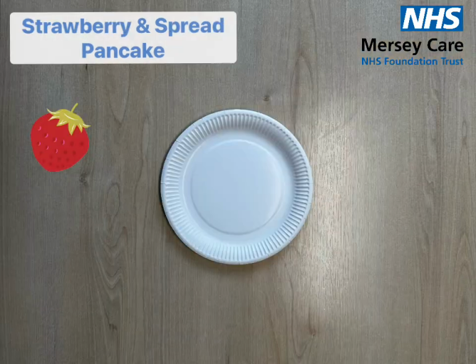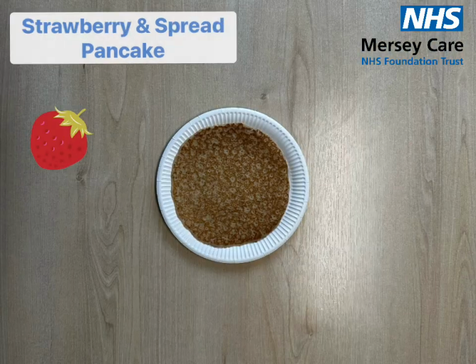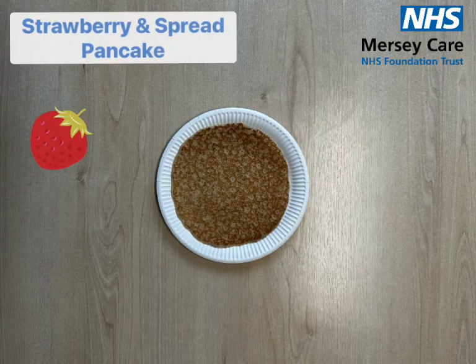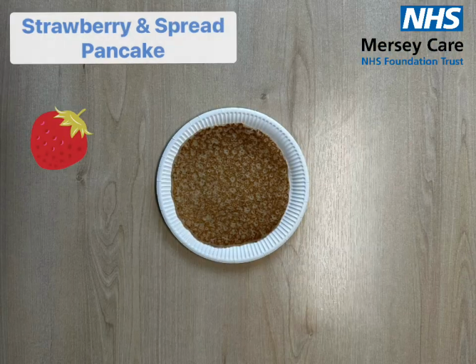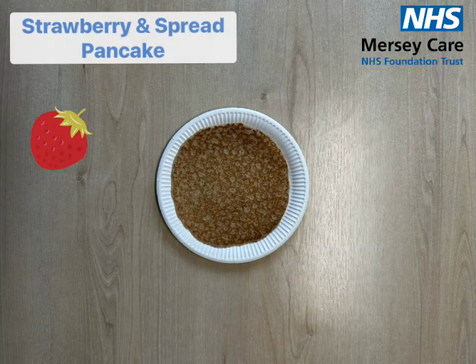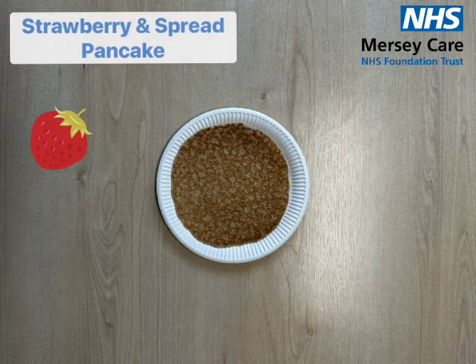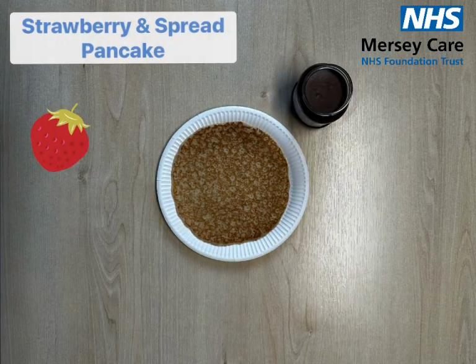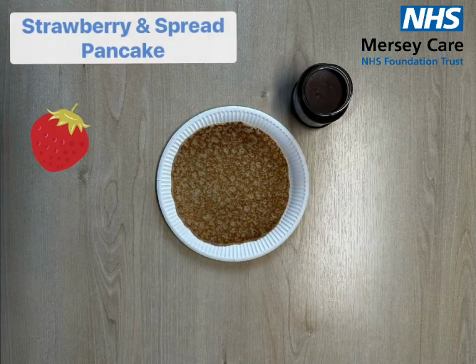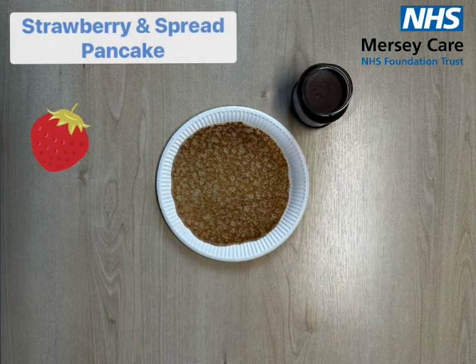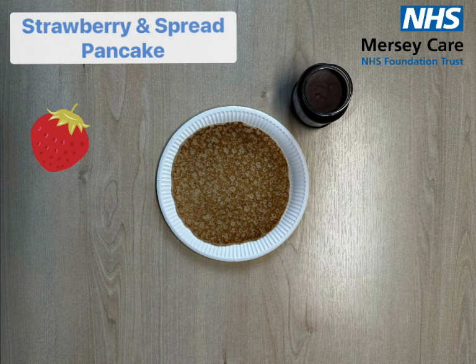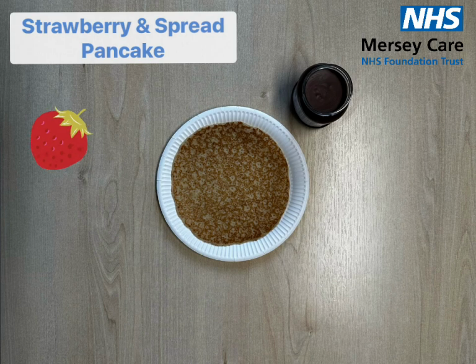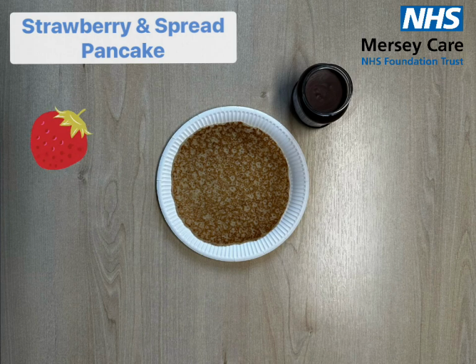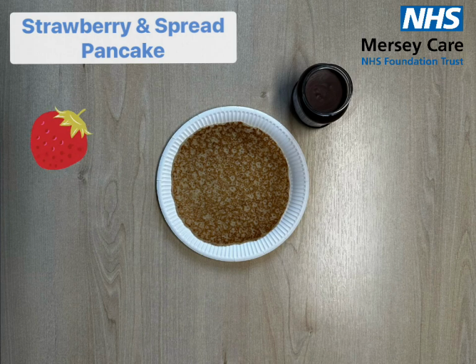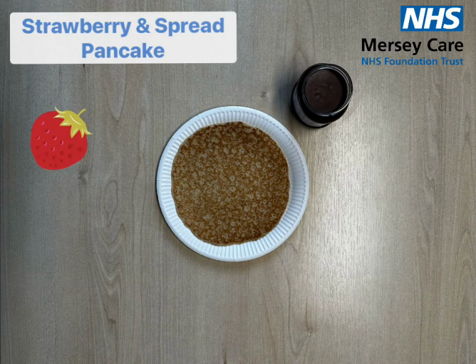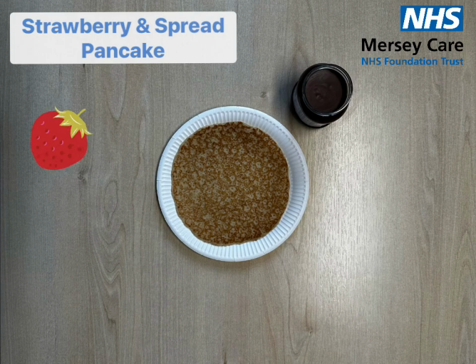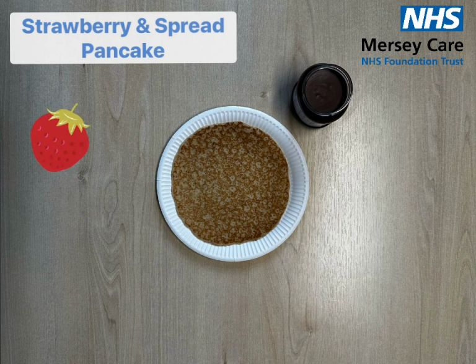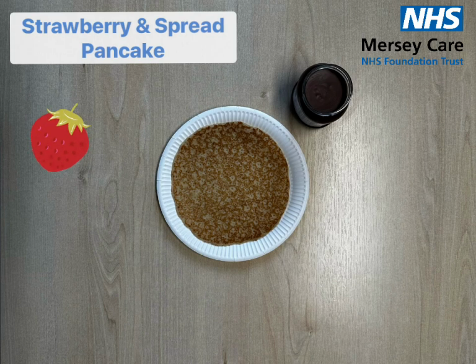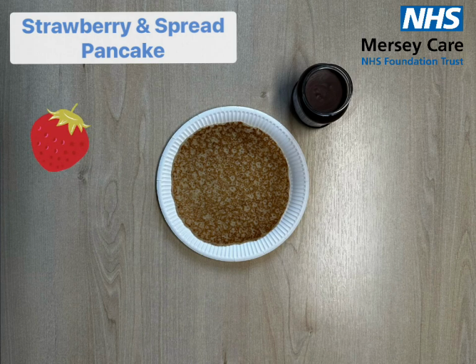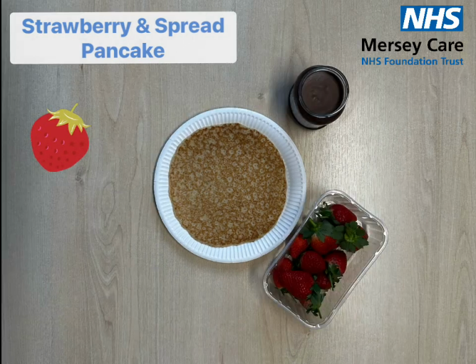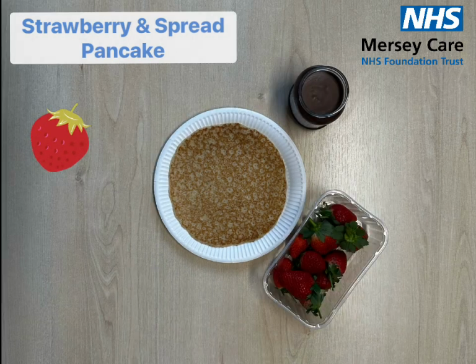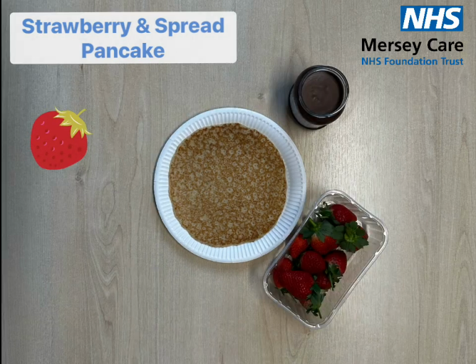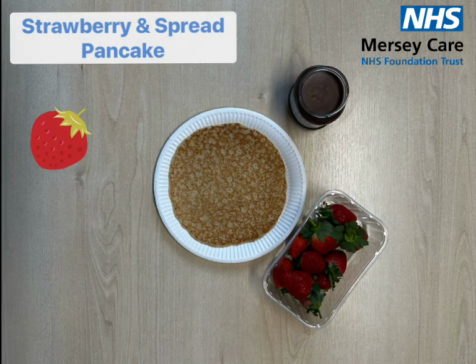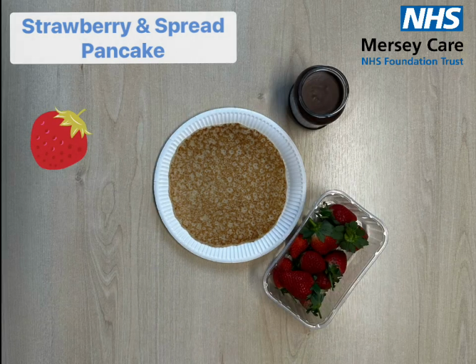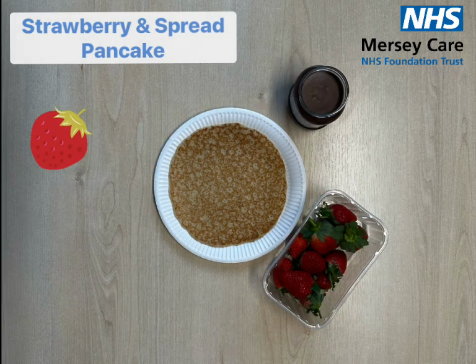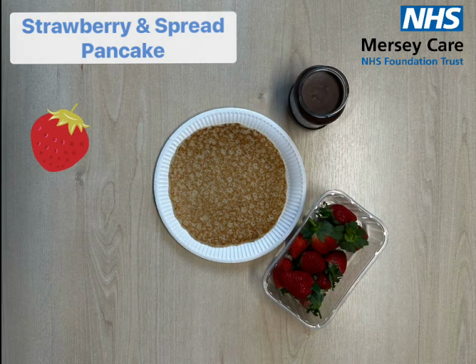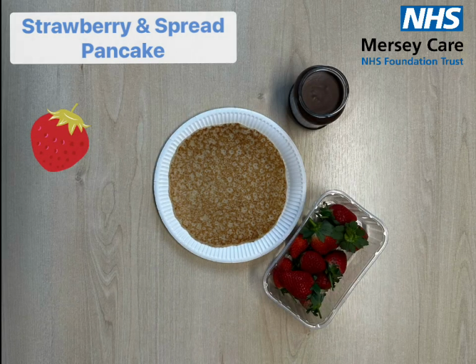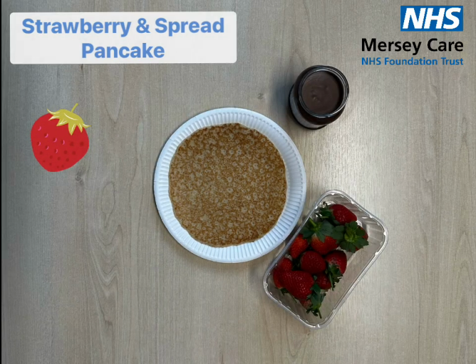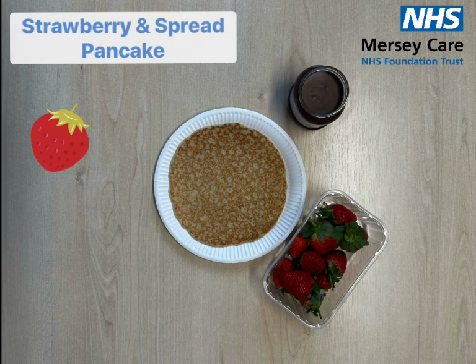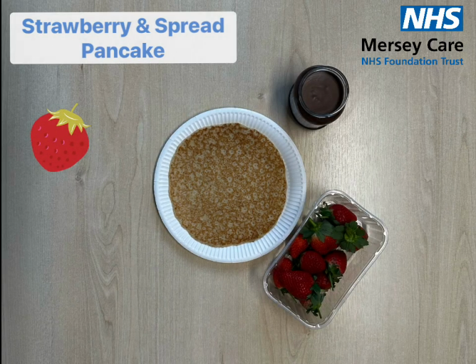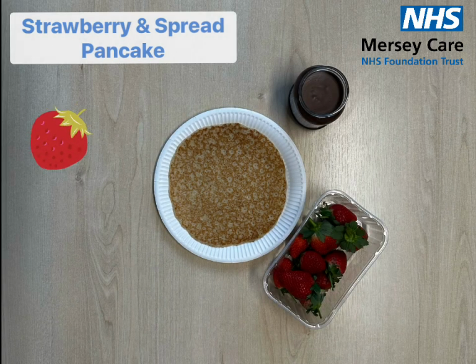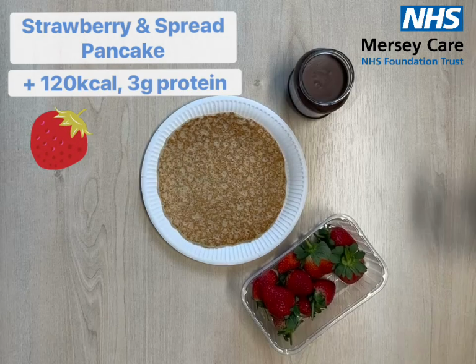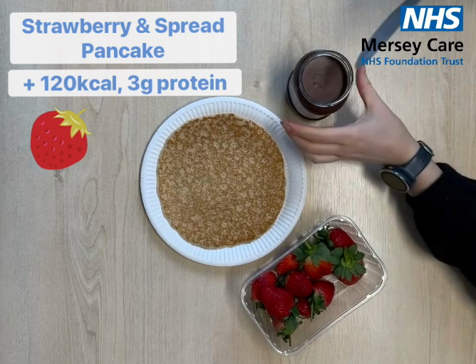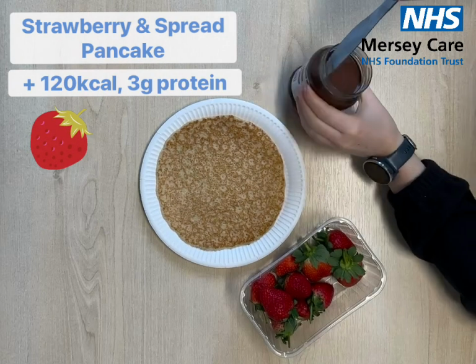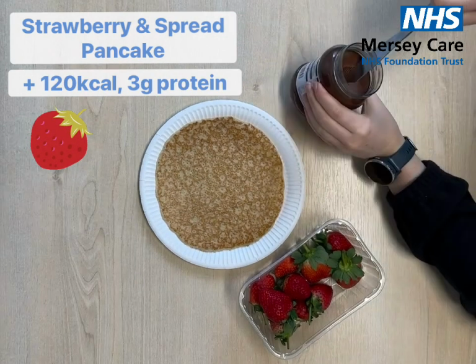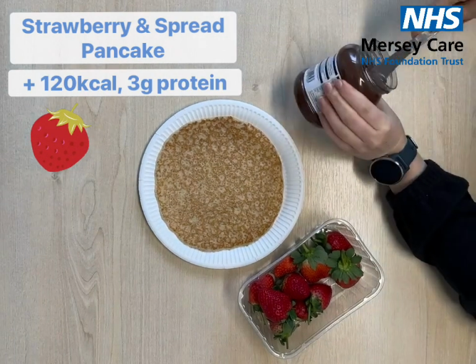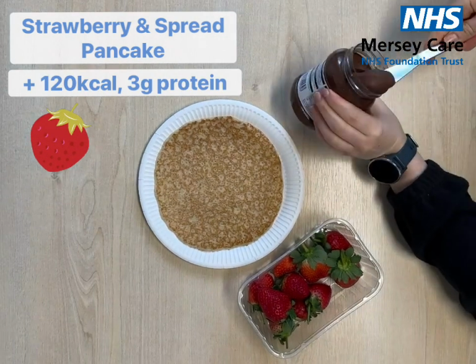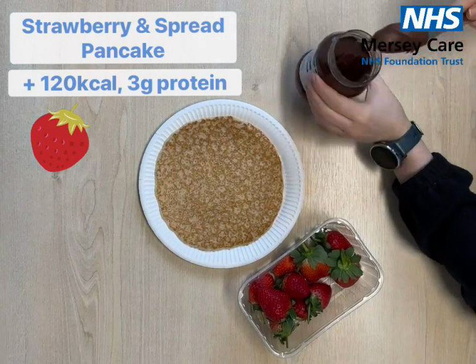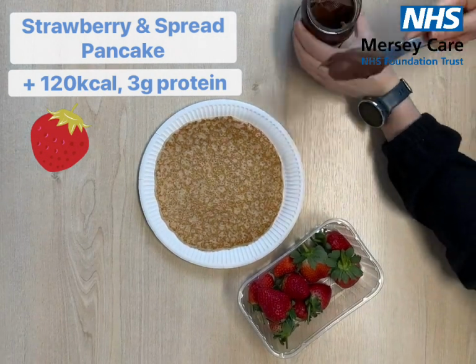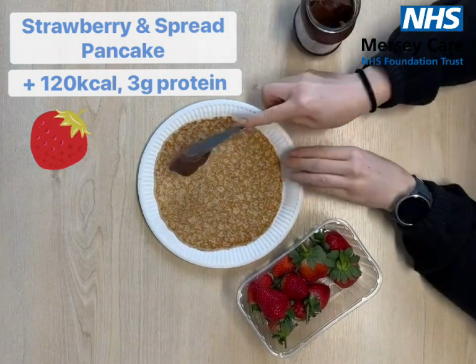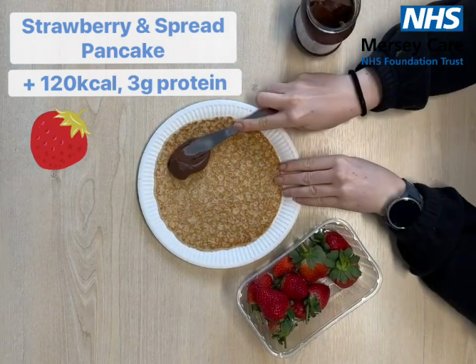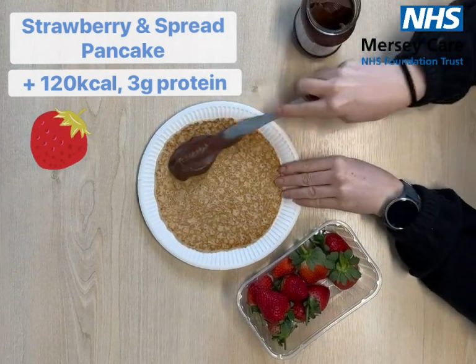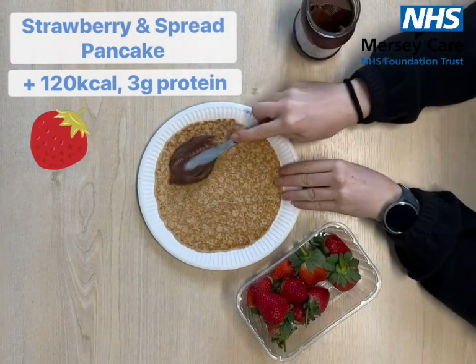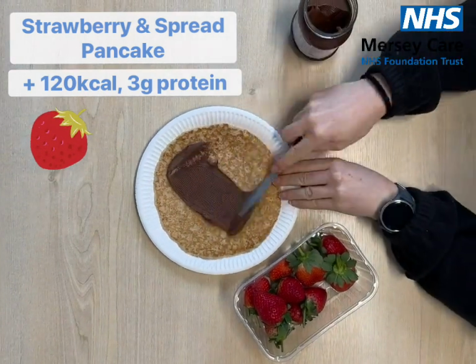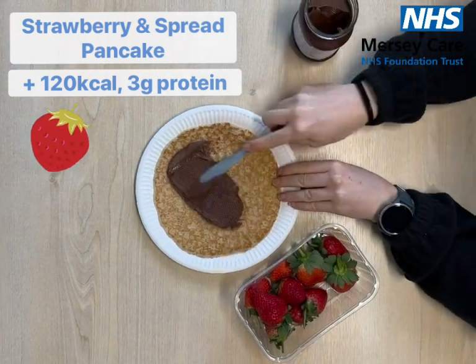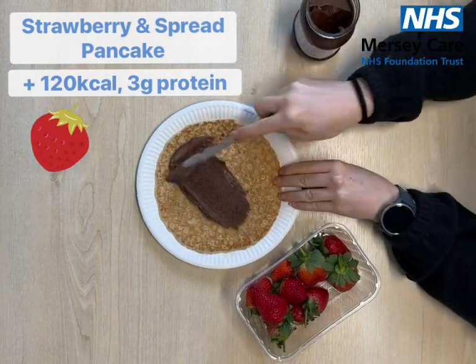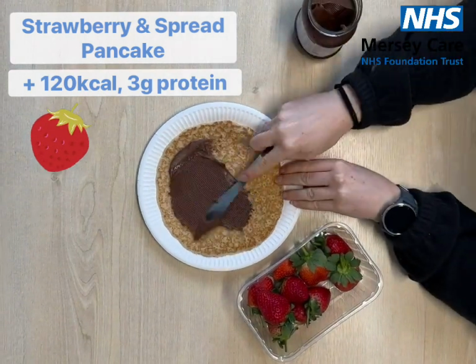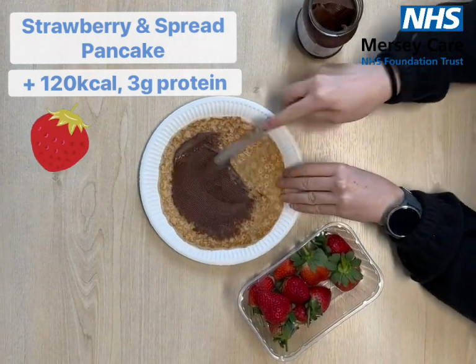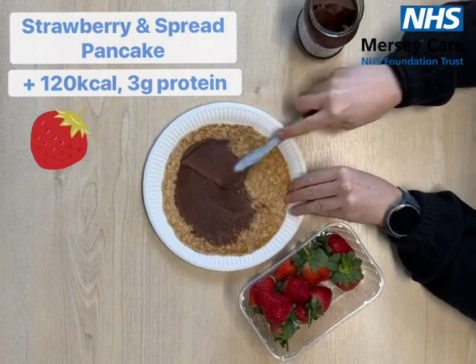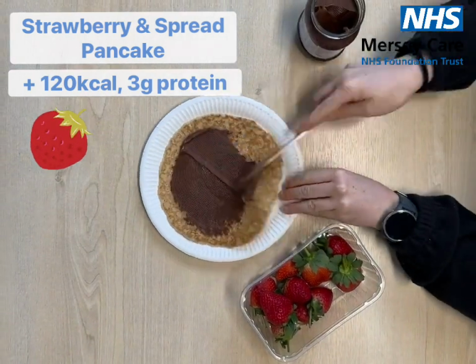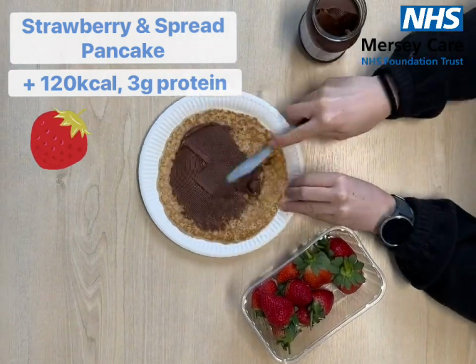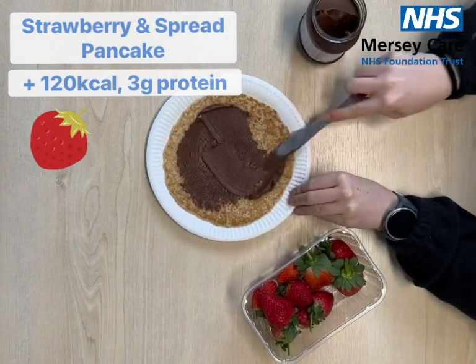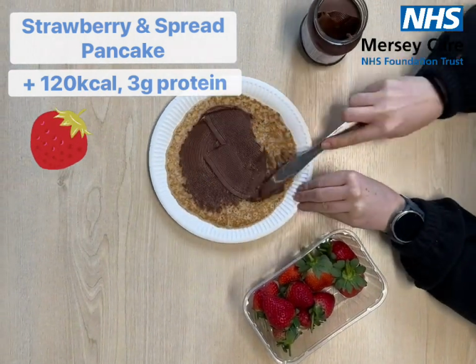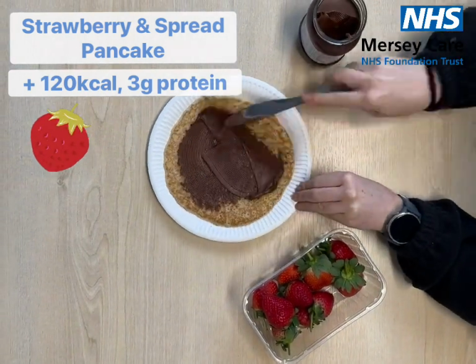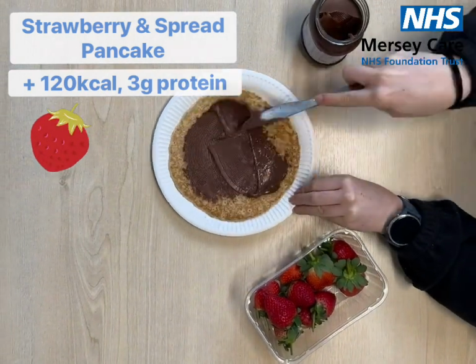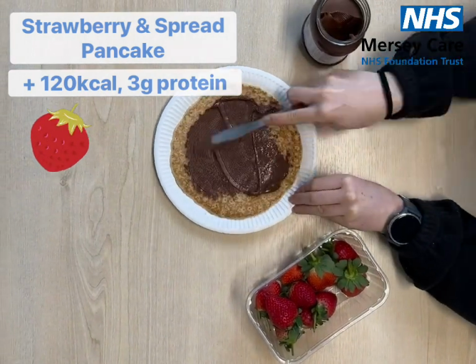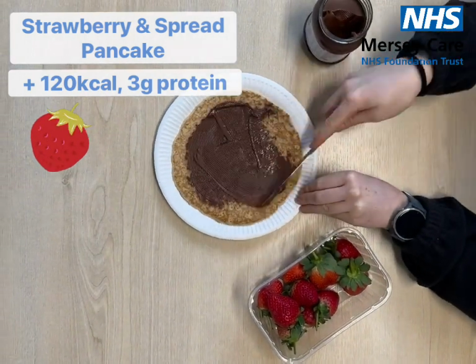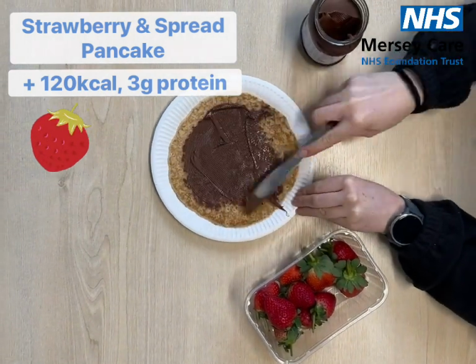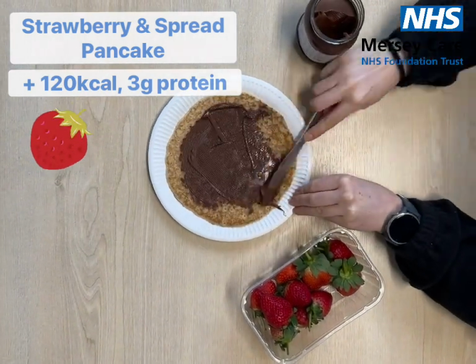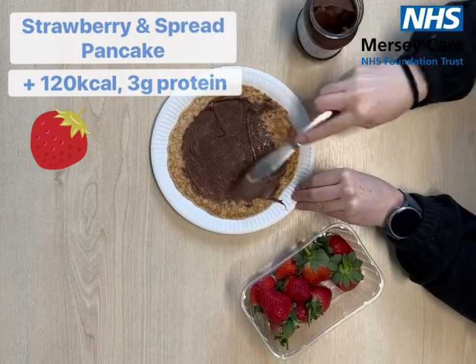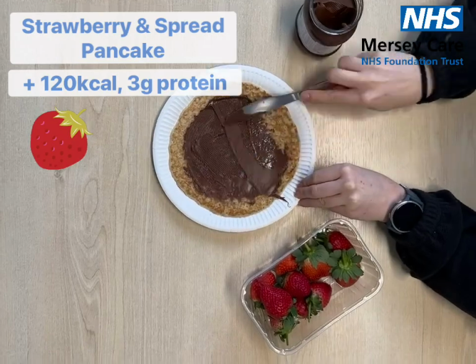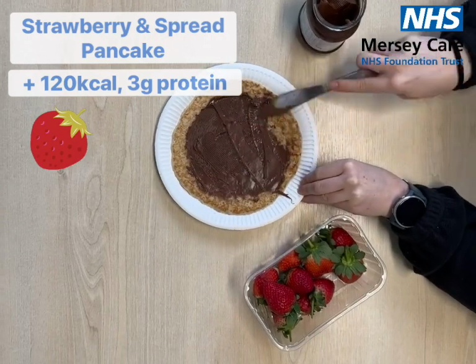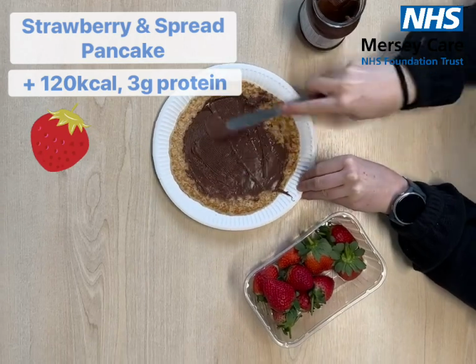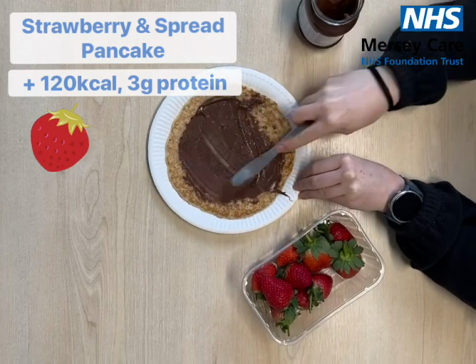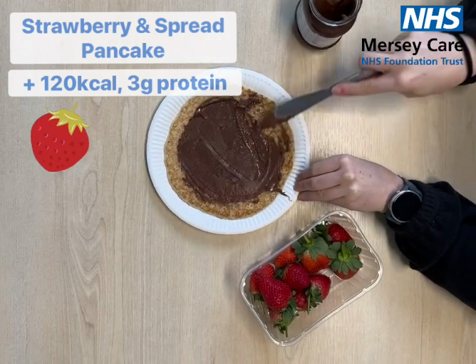Next we have strawberries and chocolate spread. This will give you an extra 120 calories and 3 grams of protein.